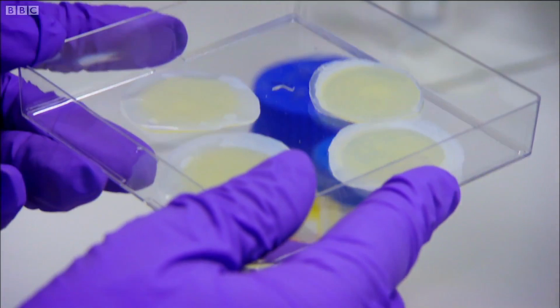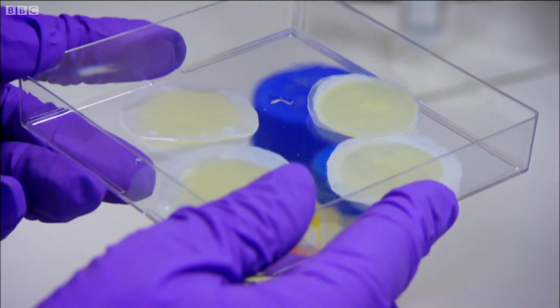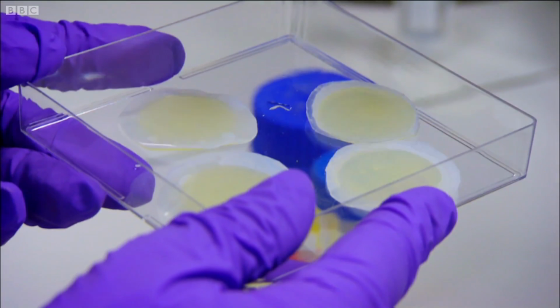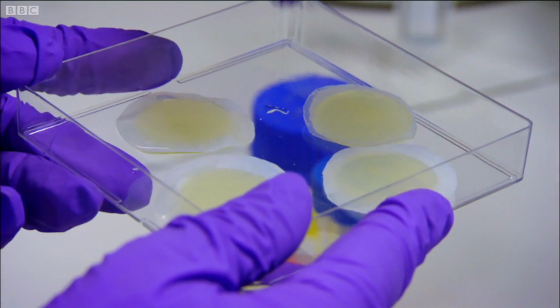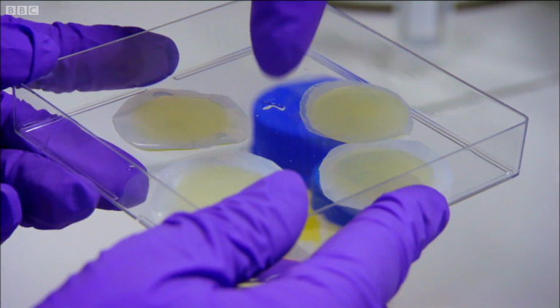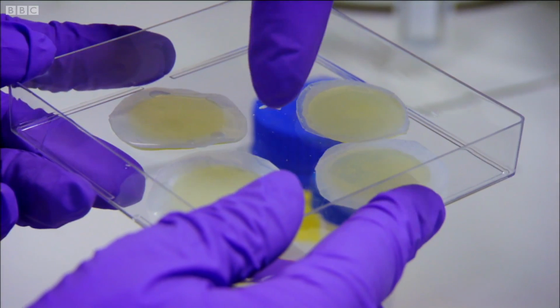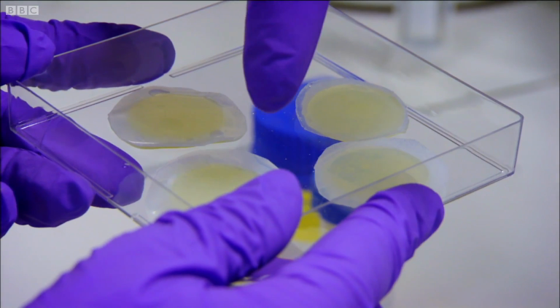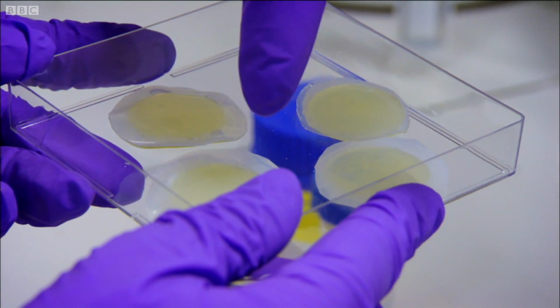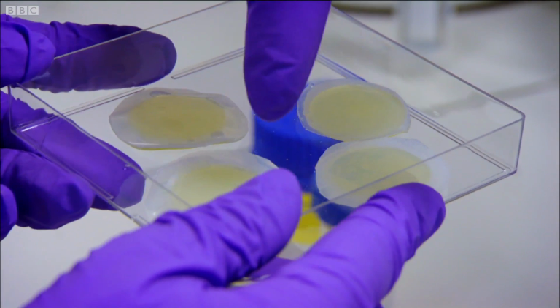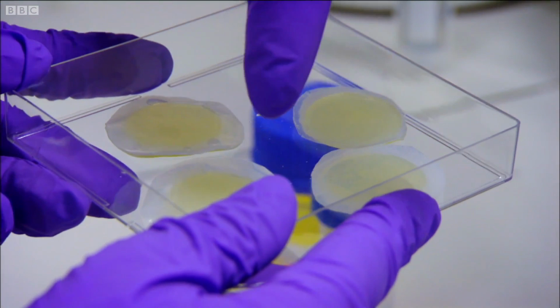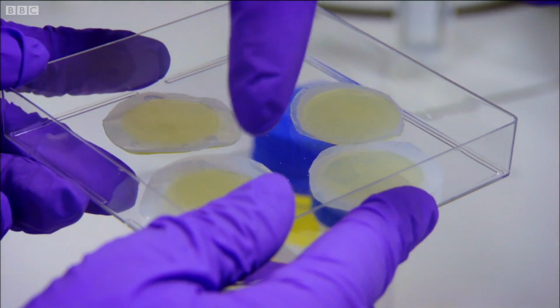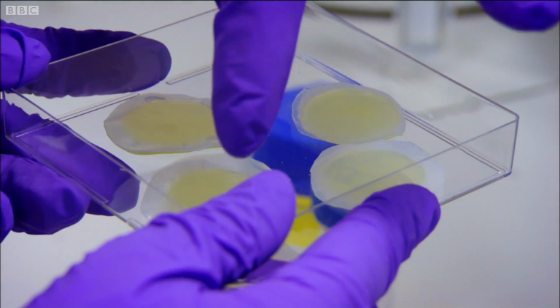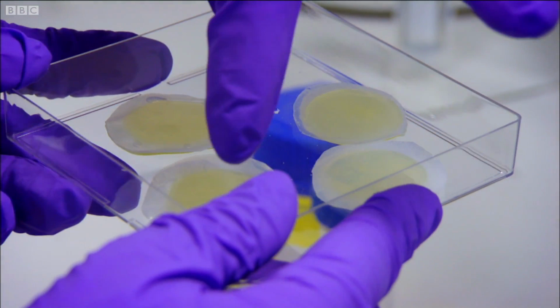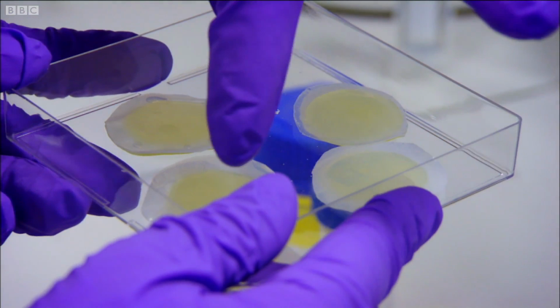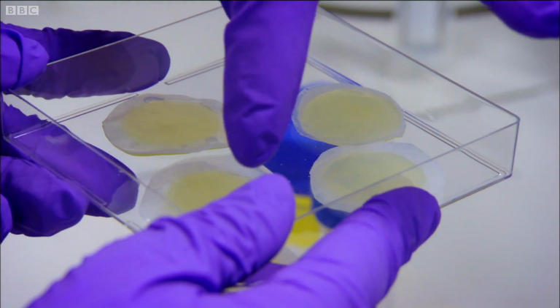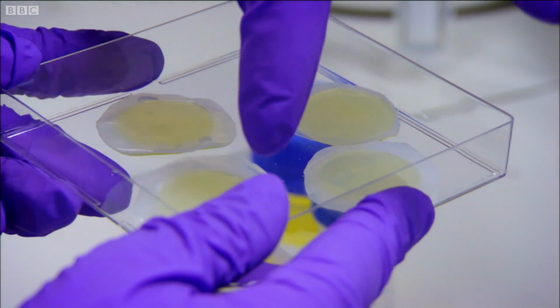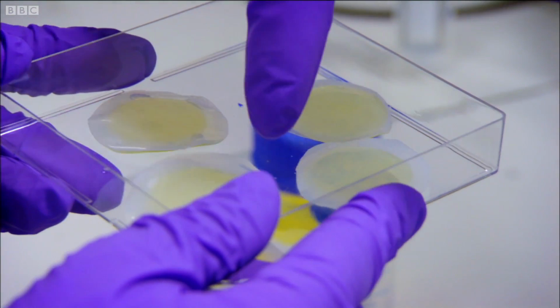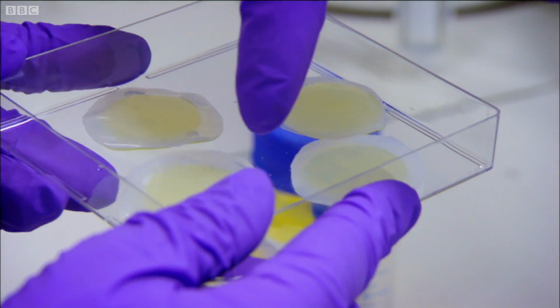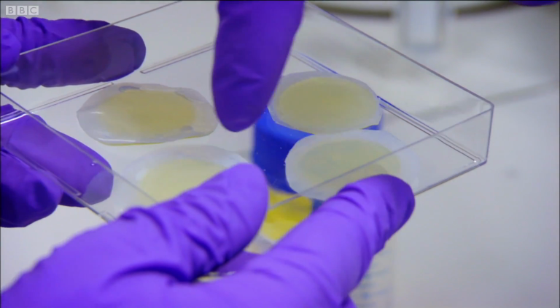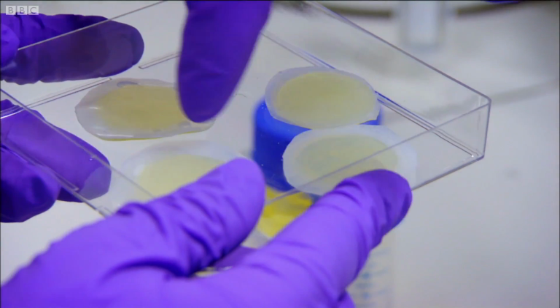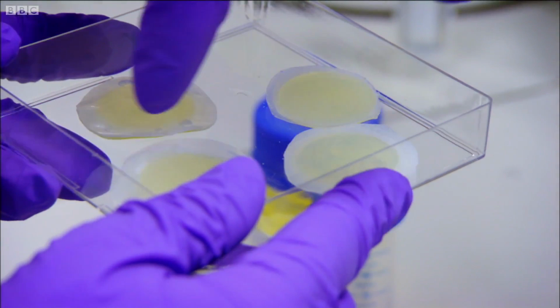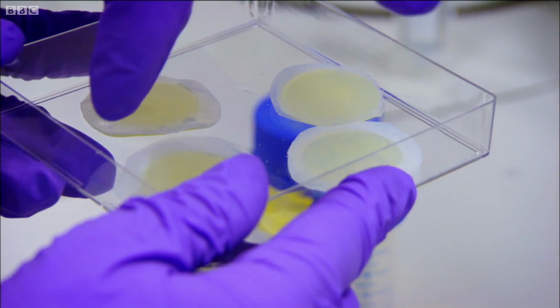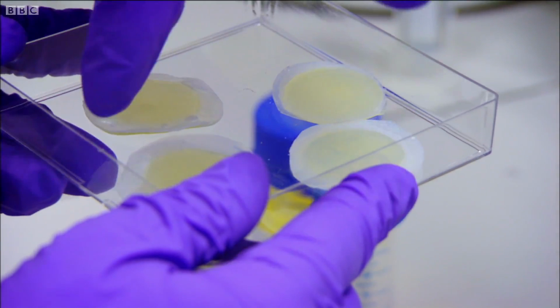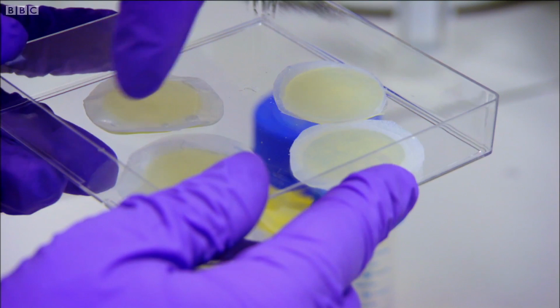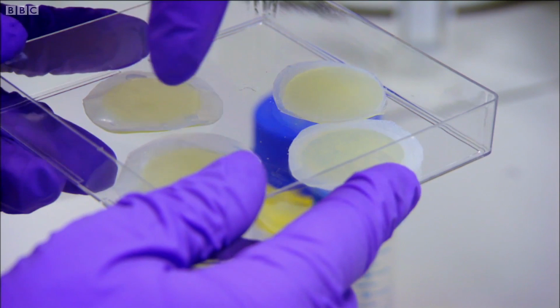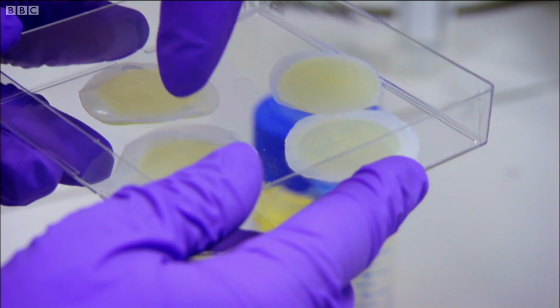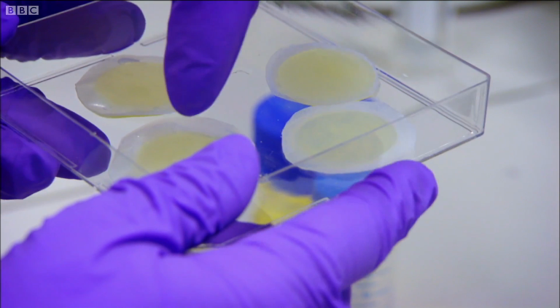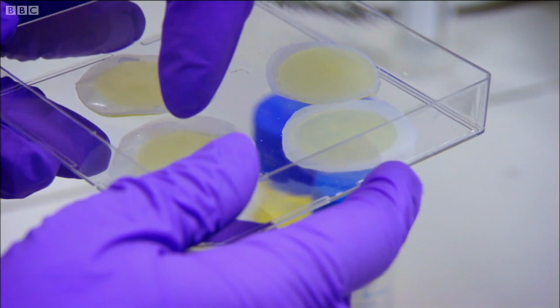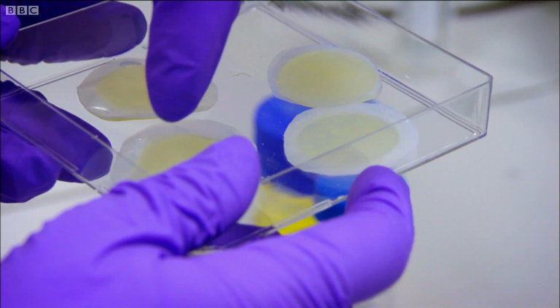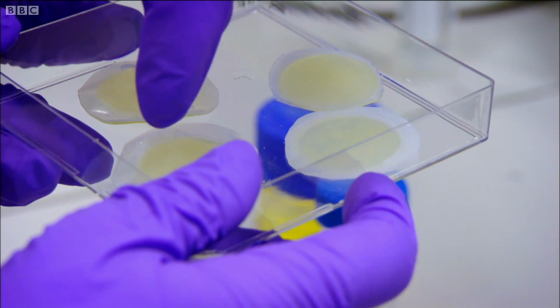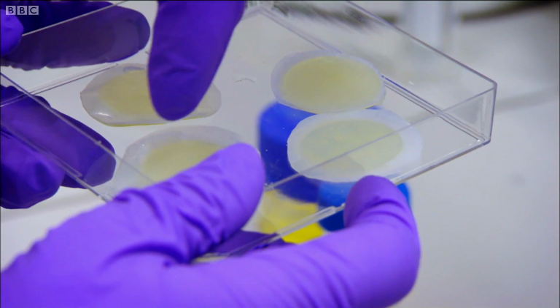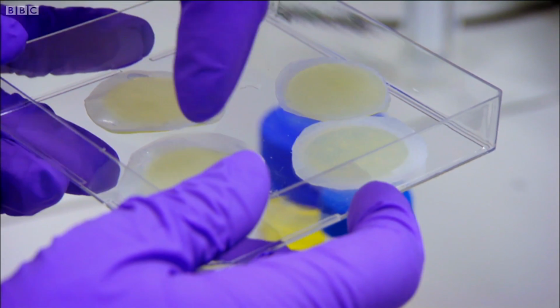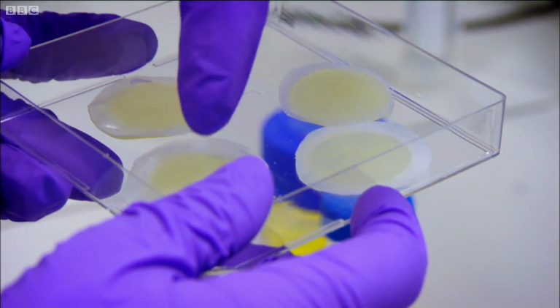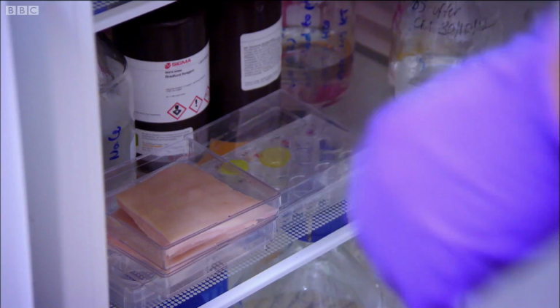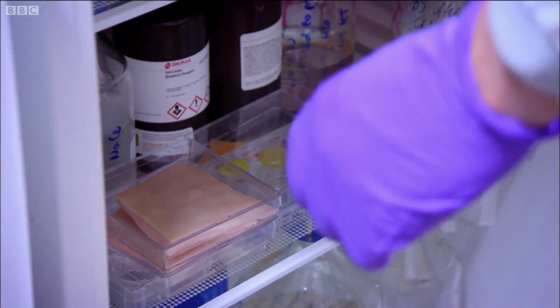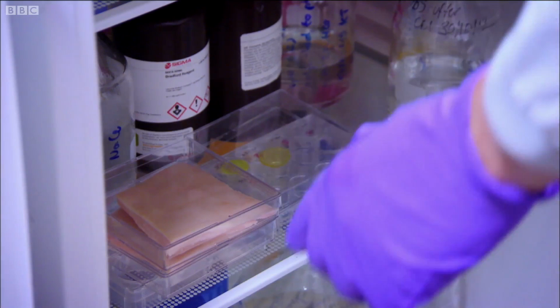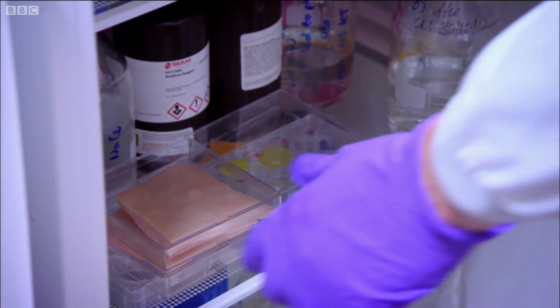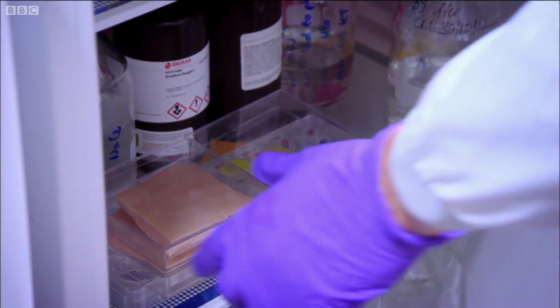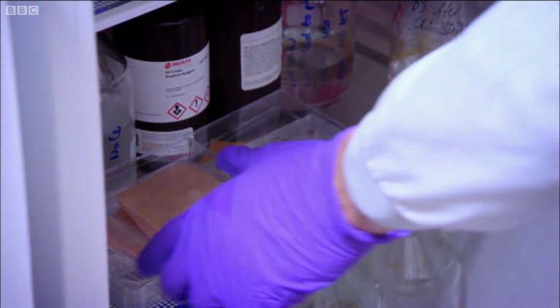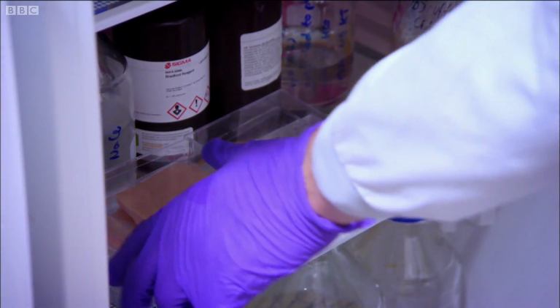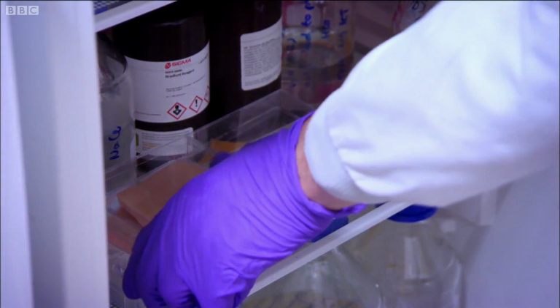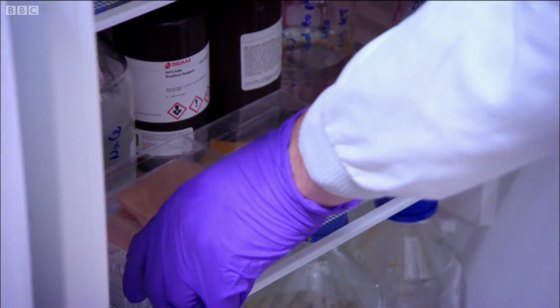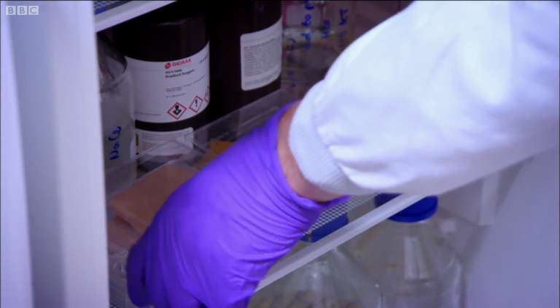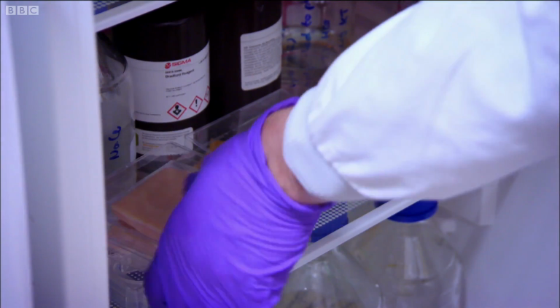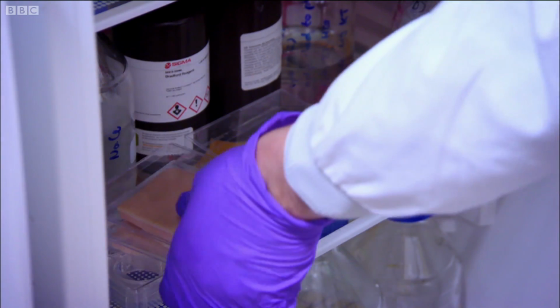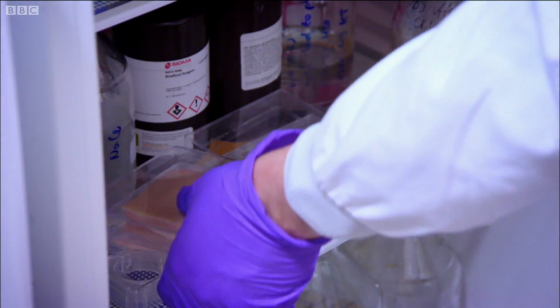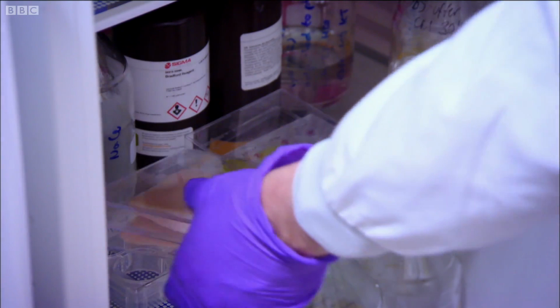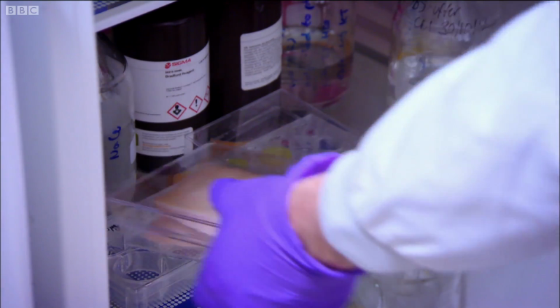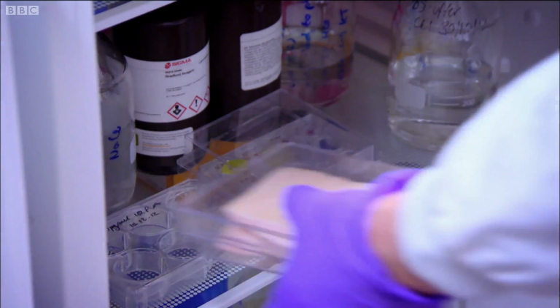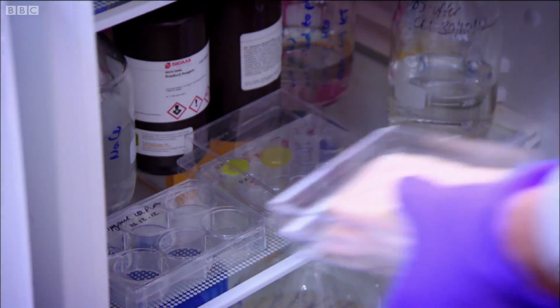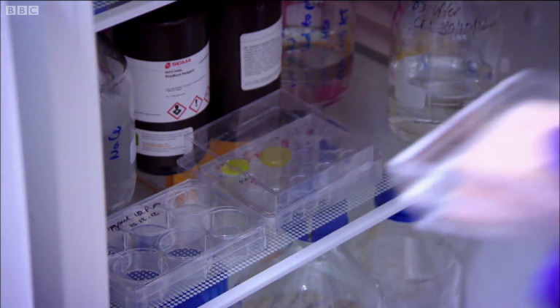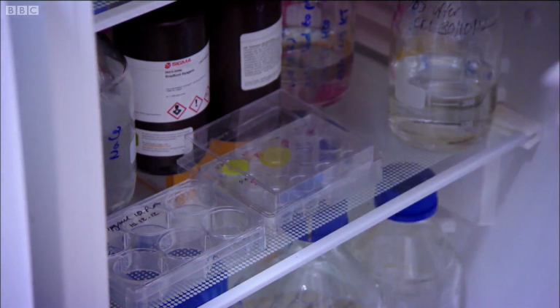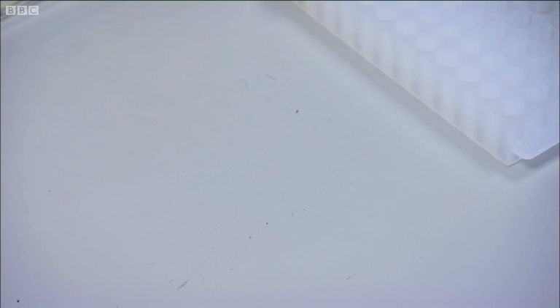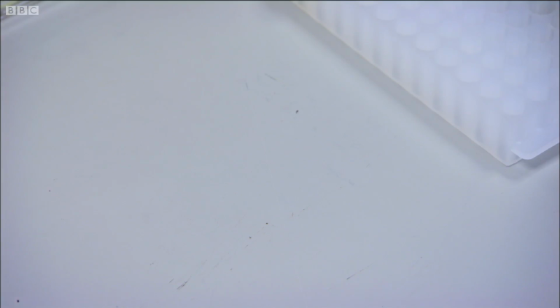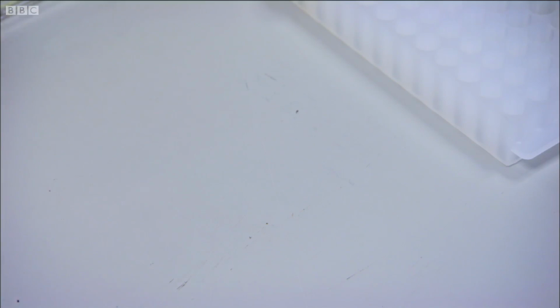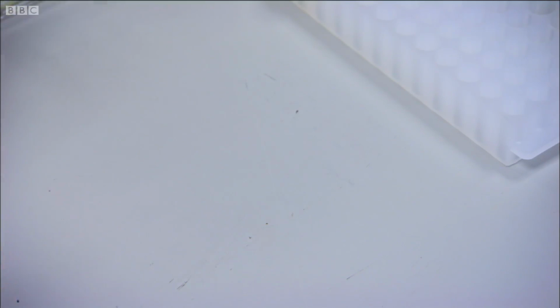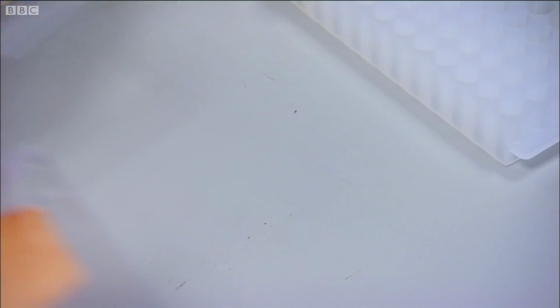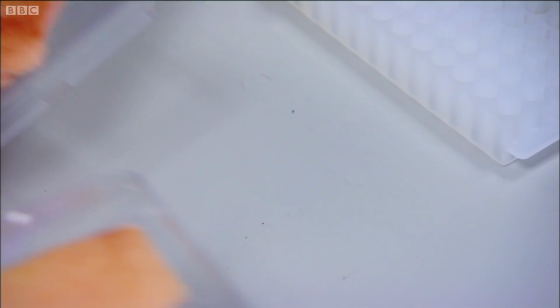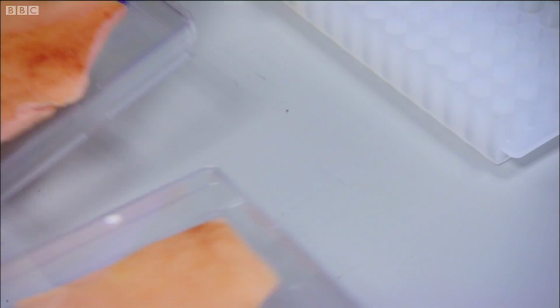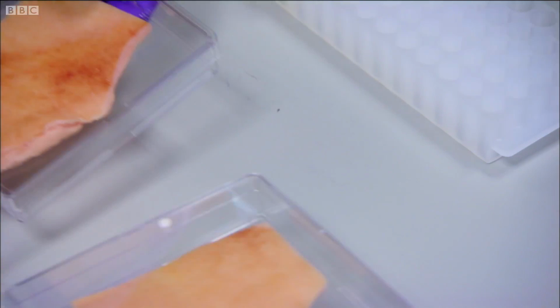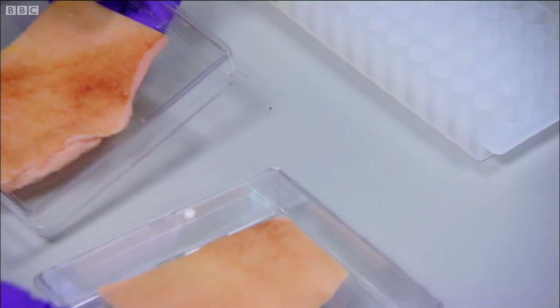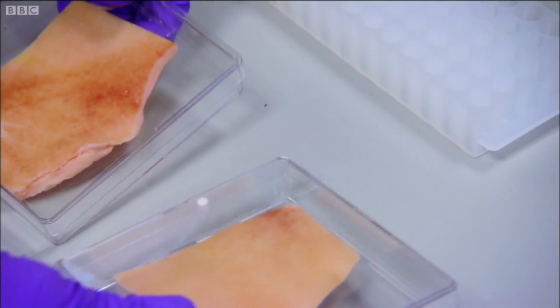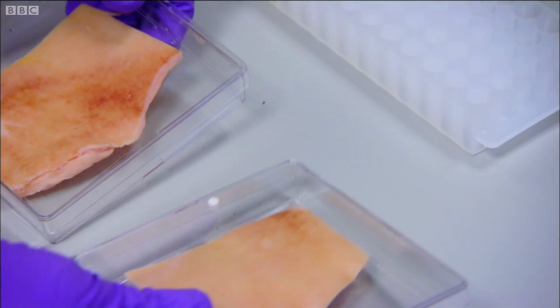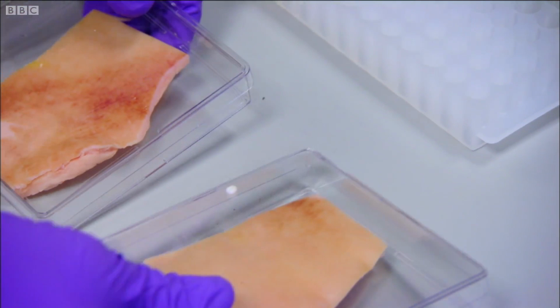Toby demonstrates how this bandage works using the closest thing we've got to human skin — pig skin, bought from the butchers.